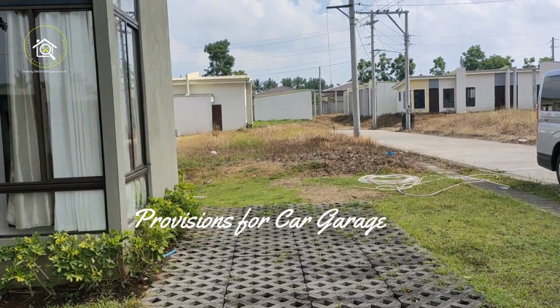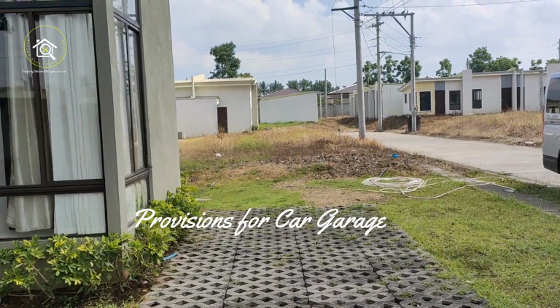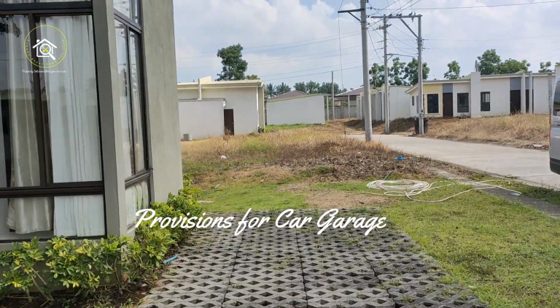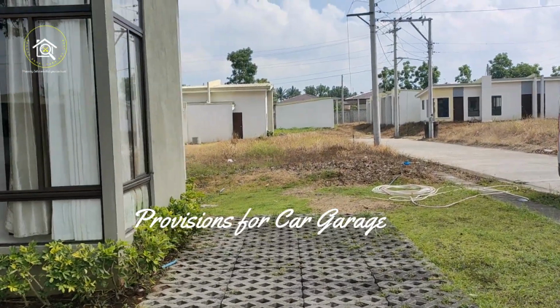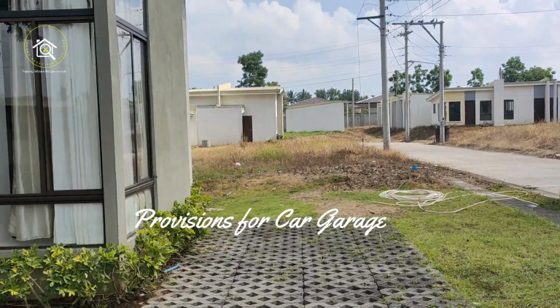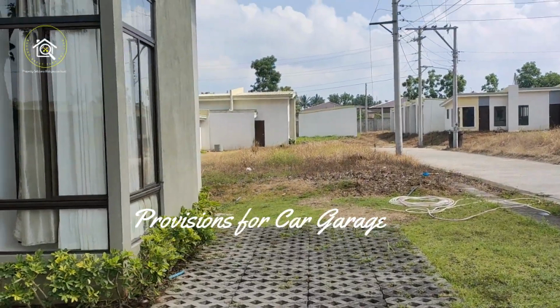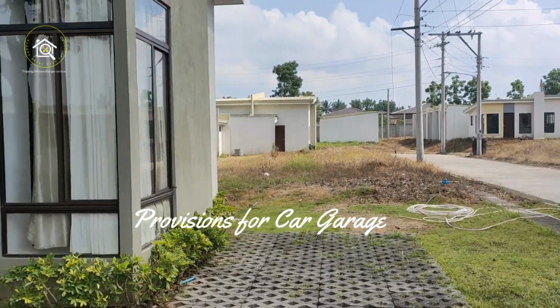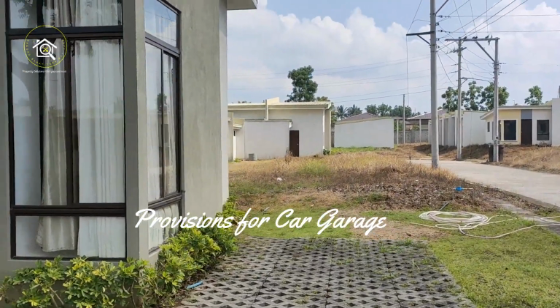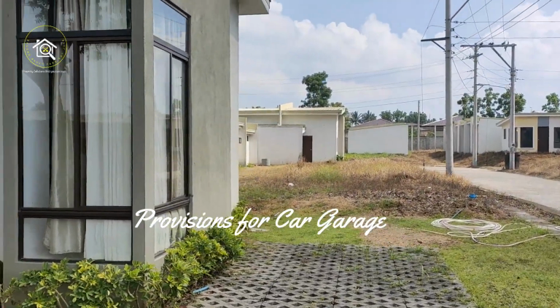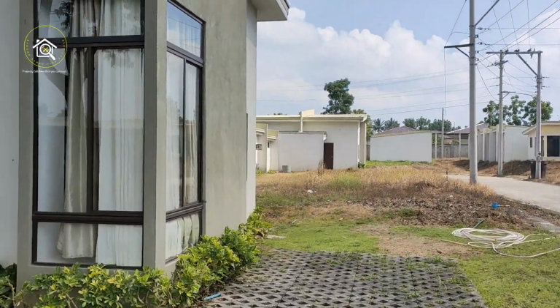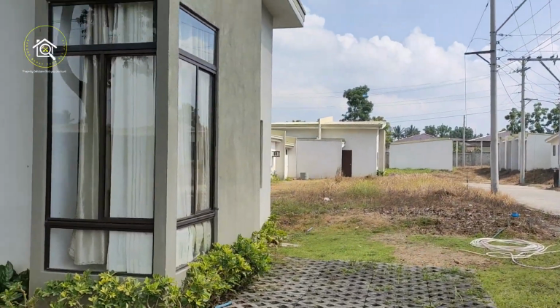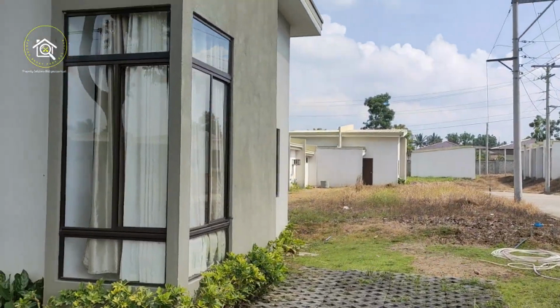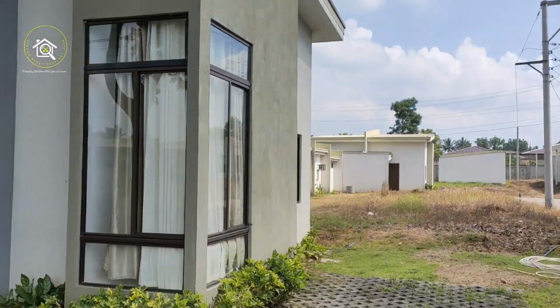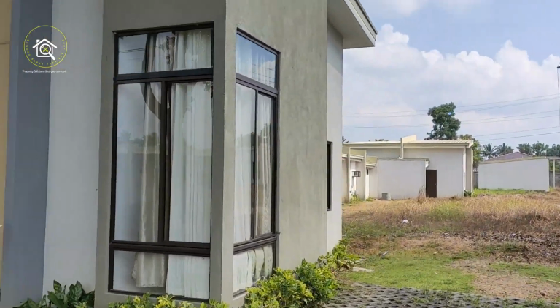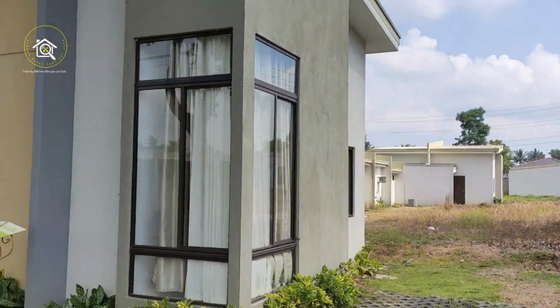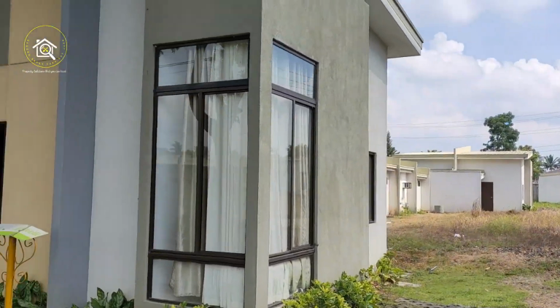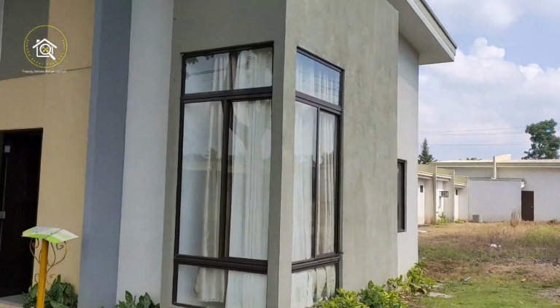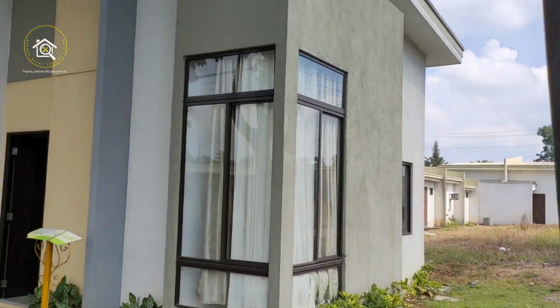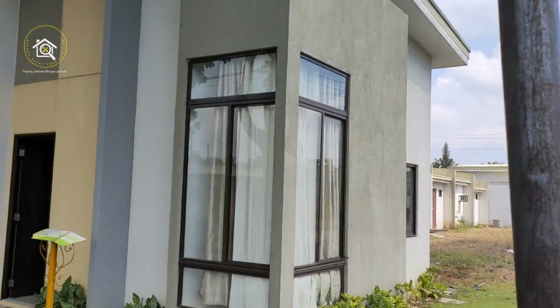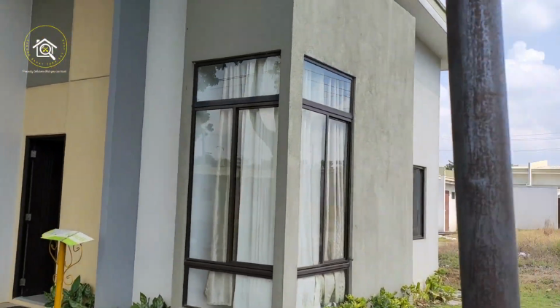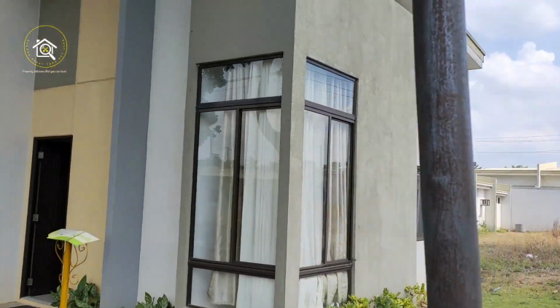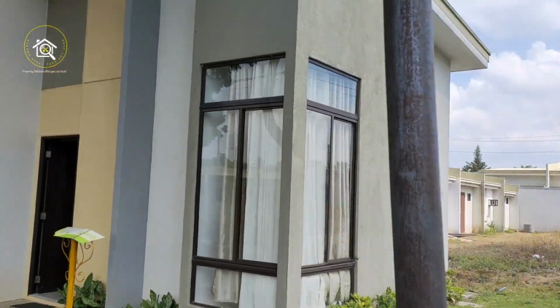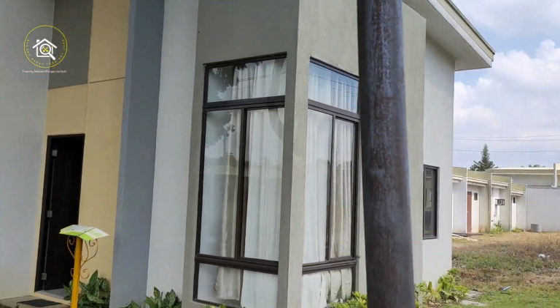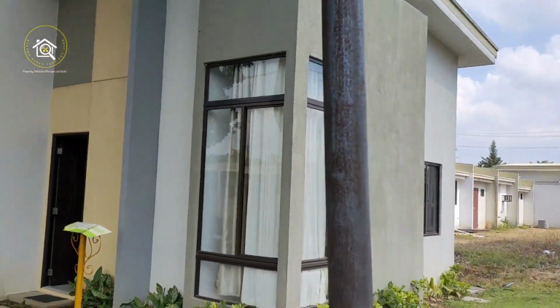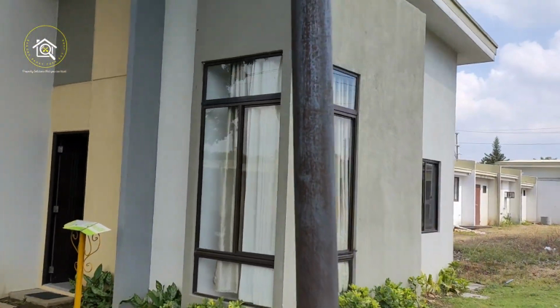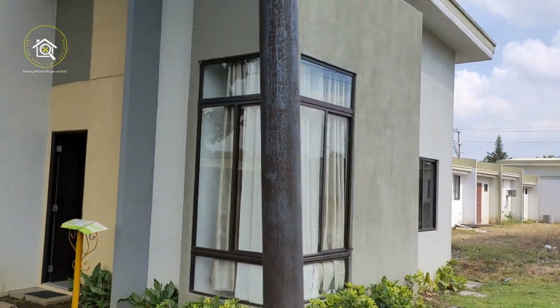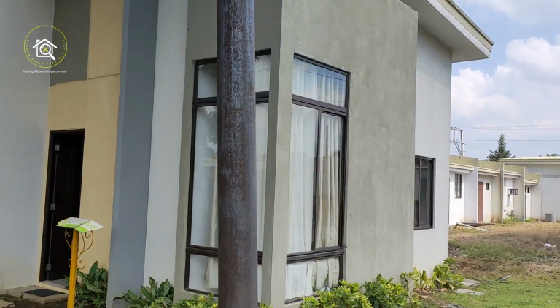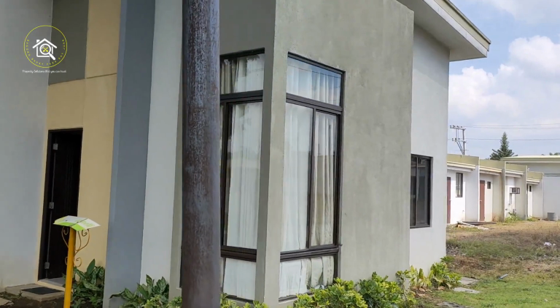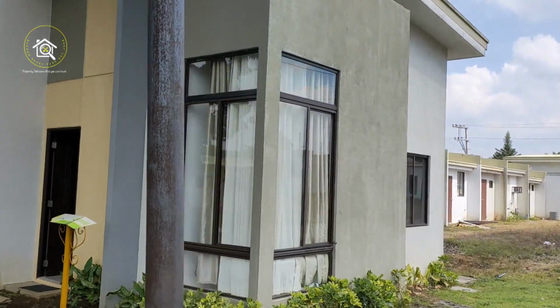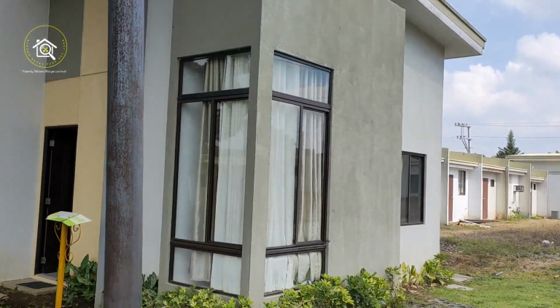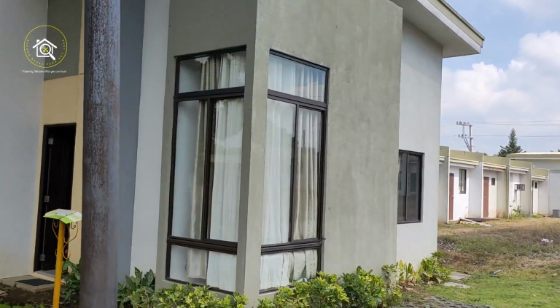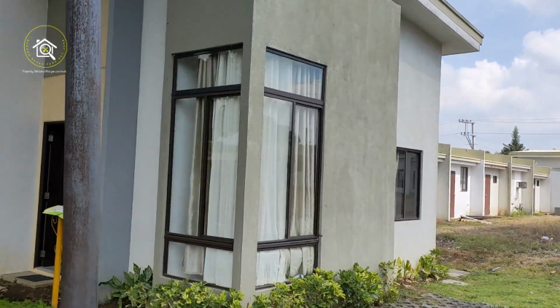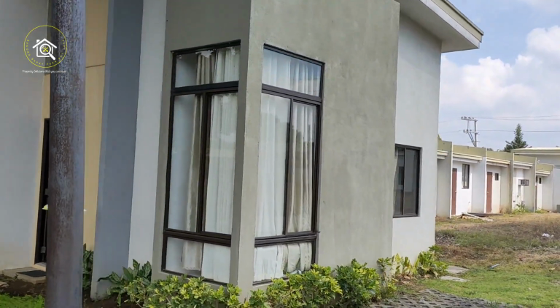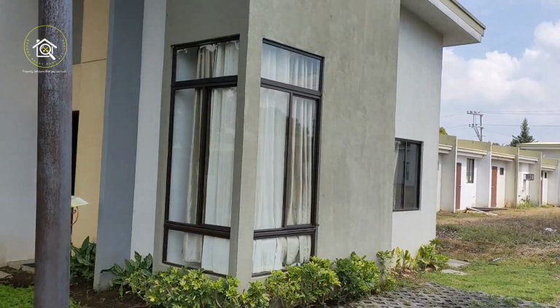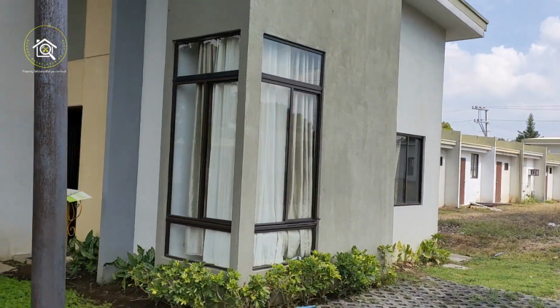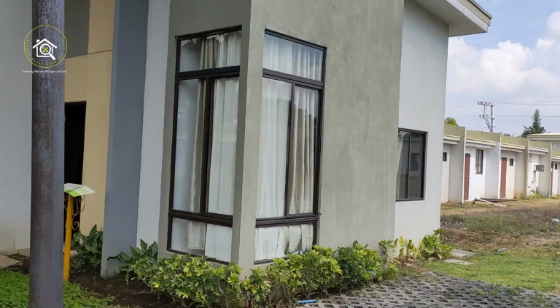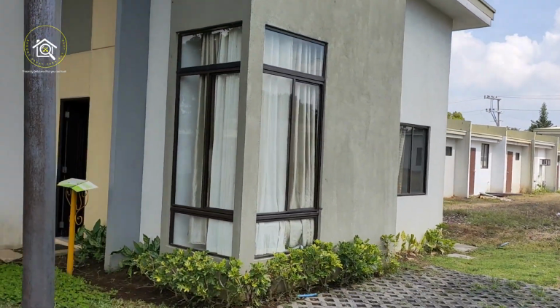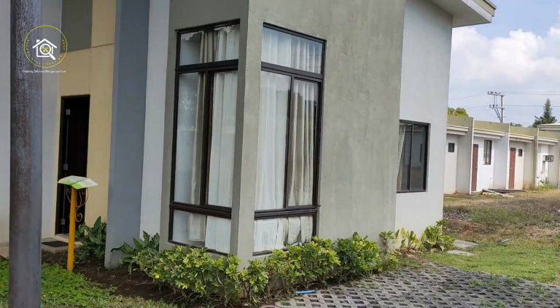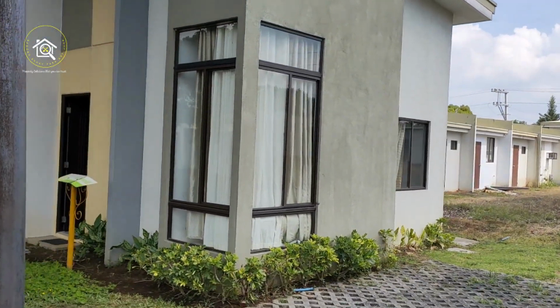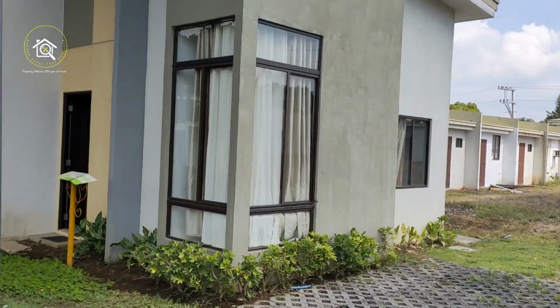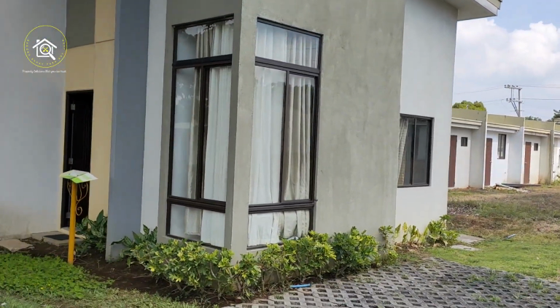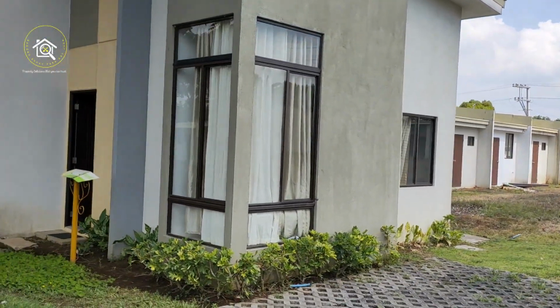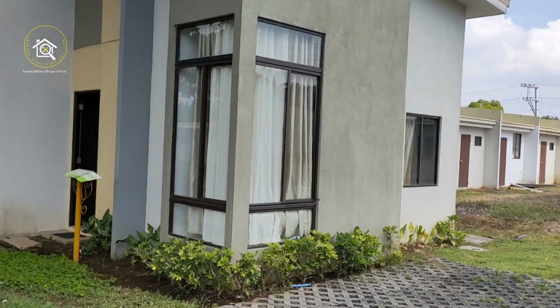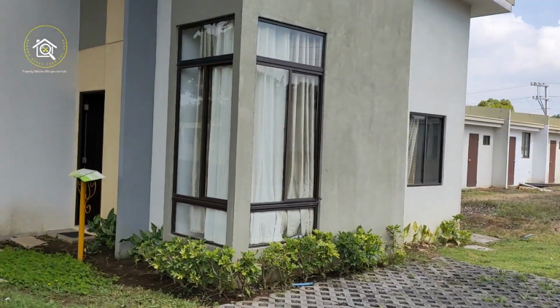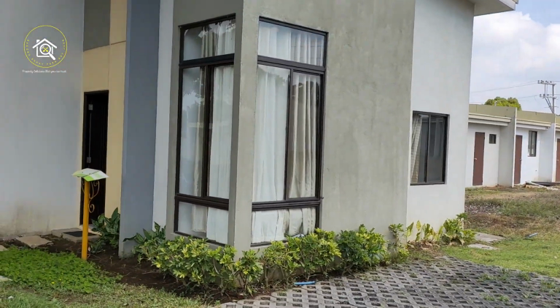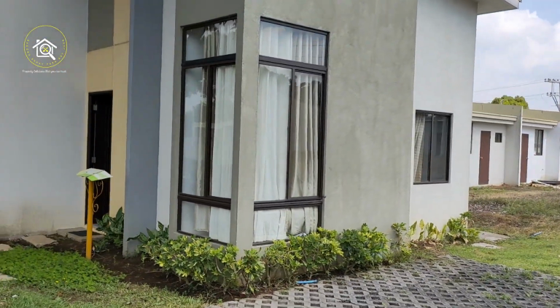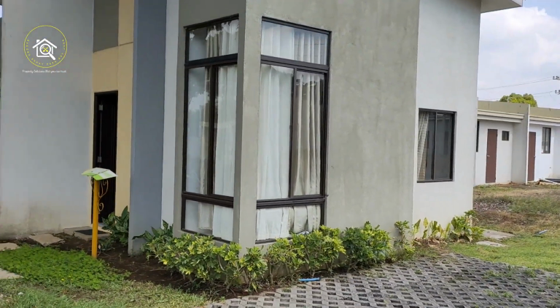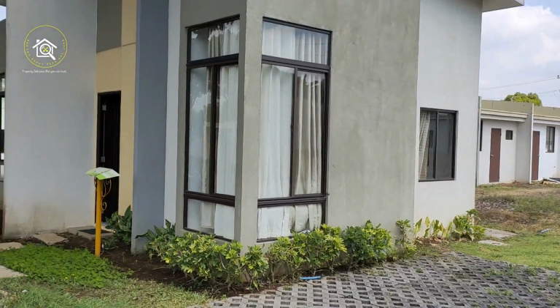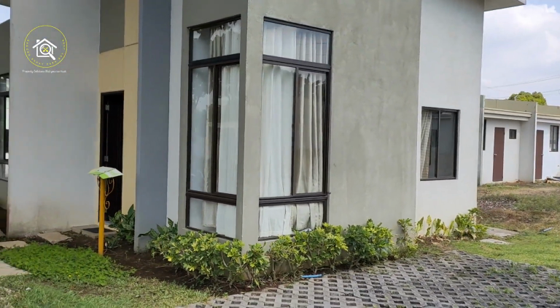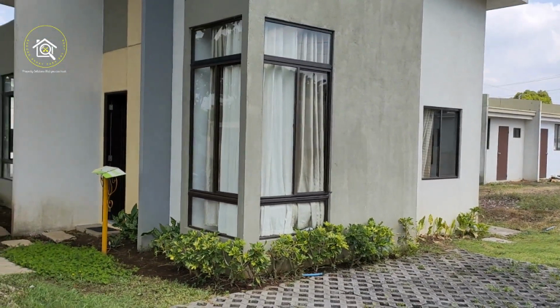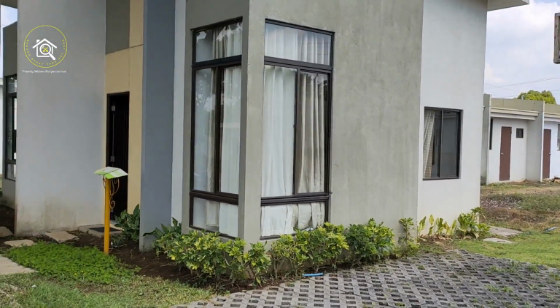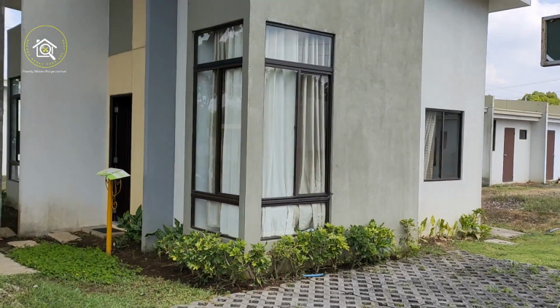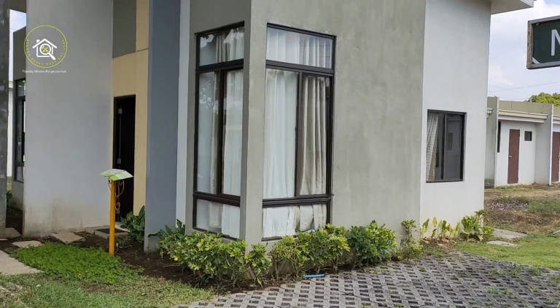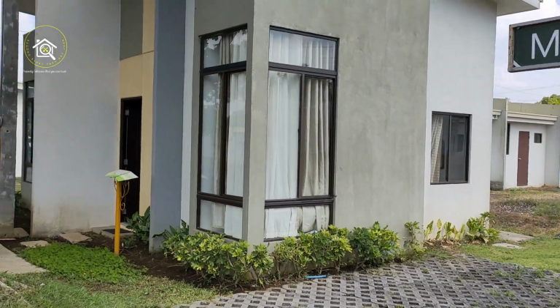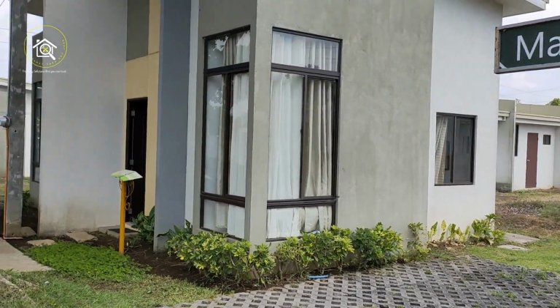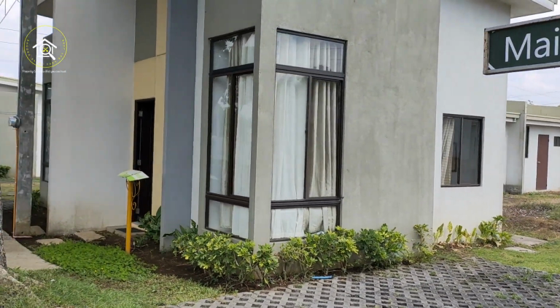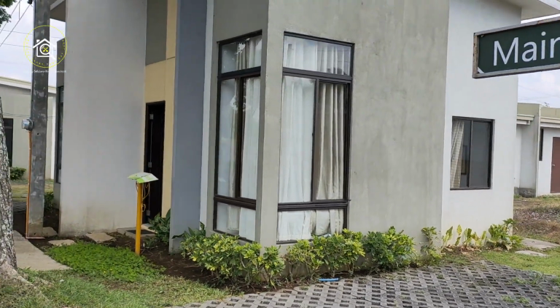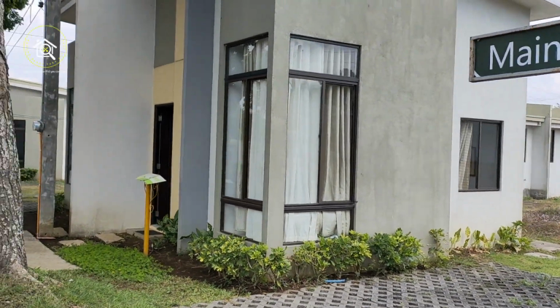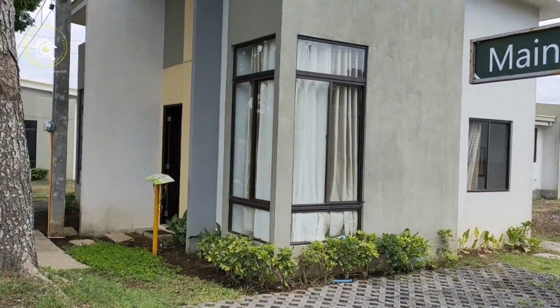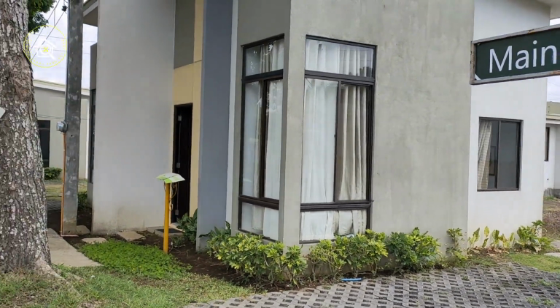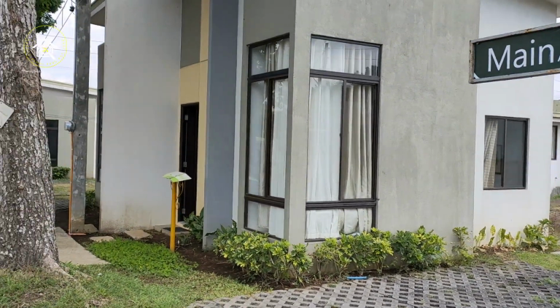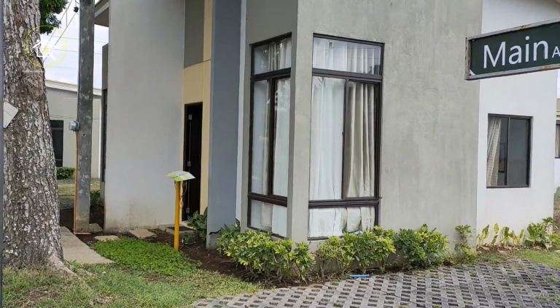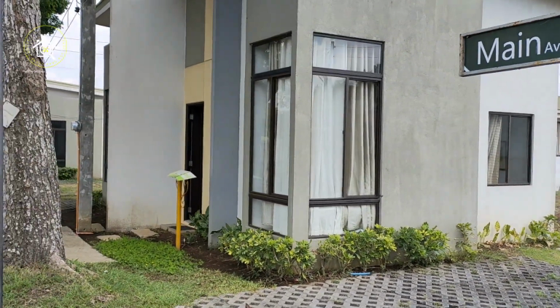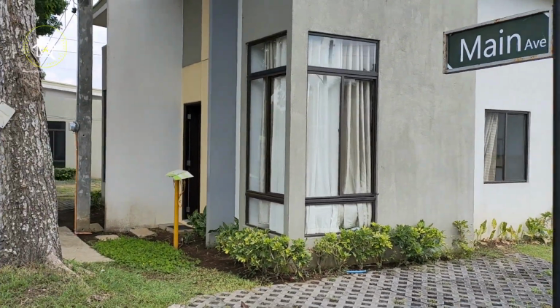Nakikita natin ang laki ng lot area. Kasi 60 square meters po ito.